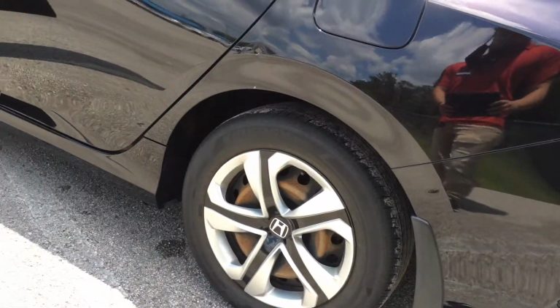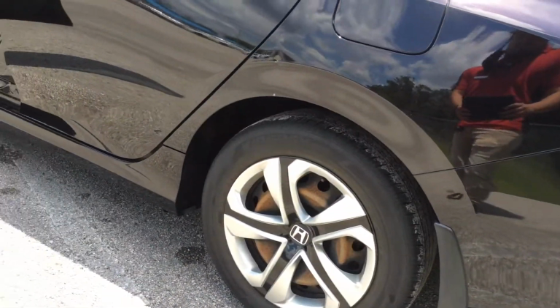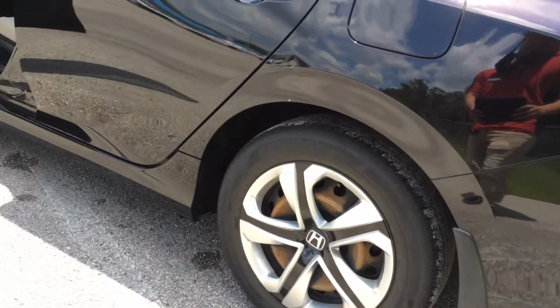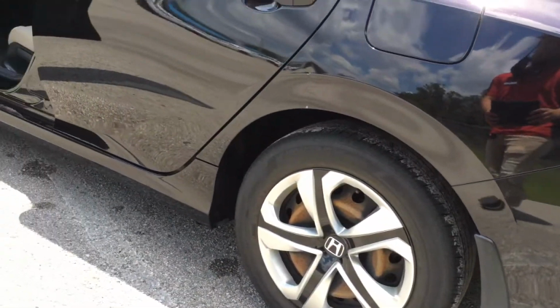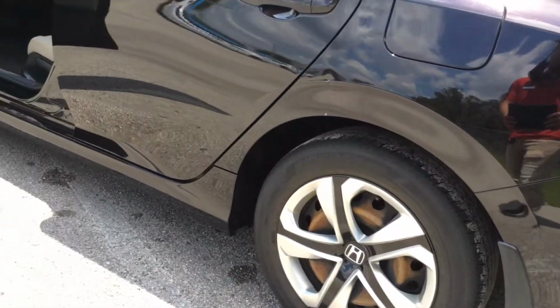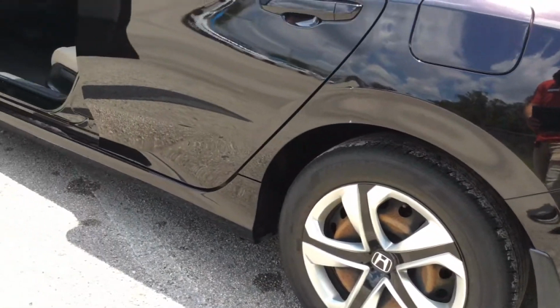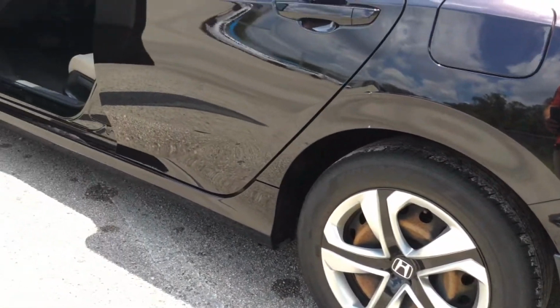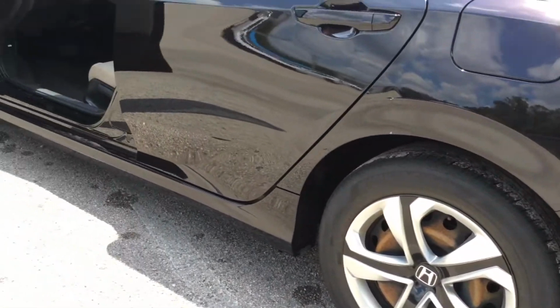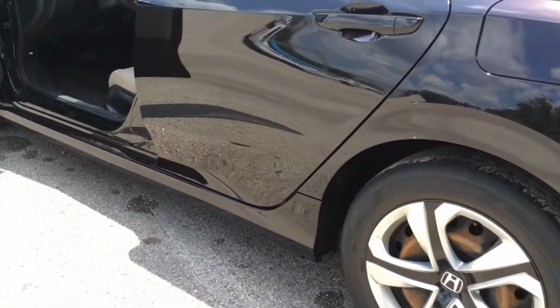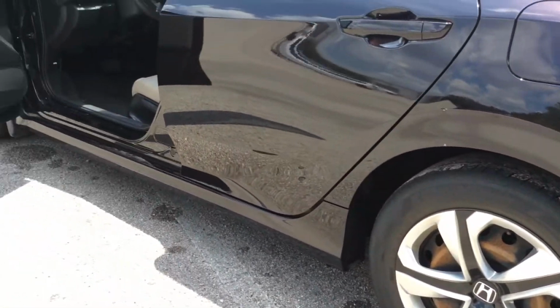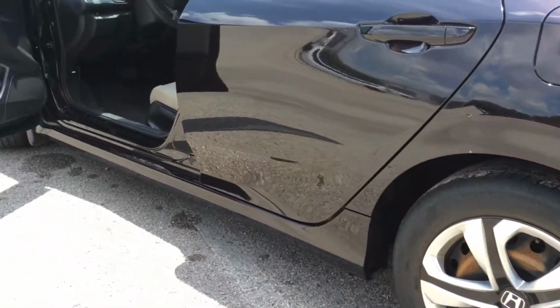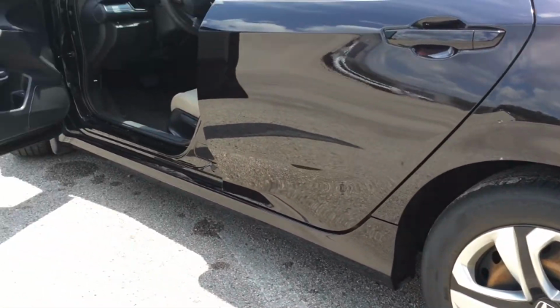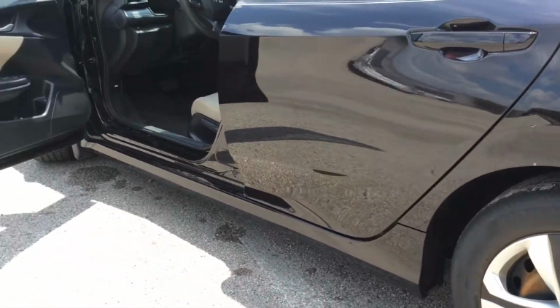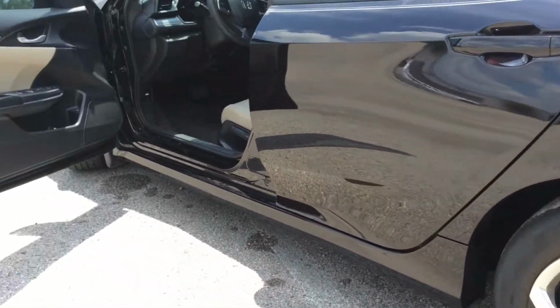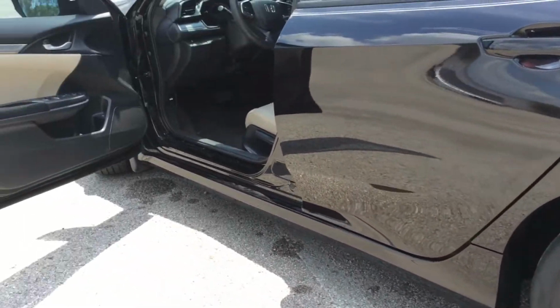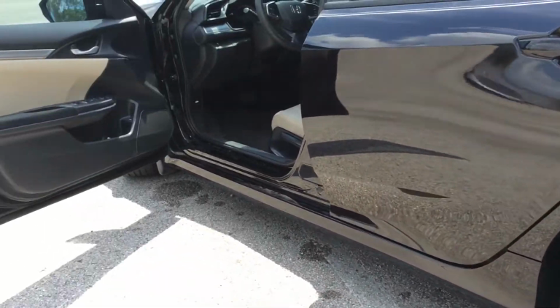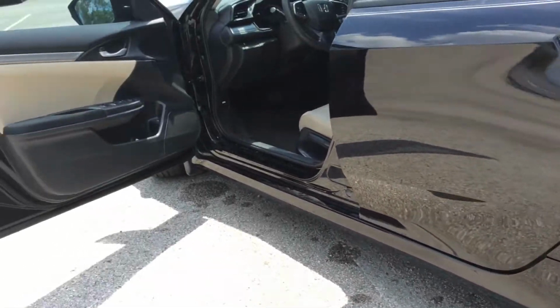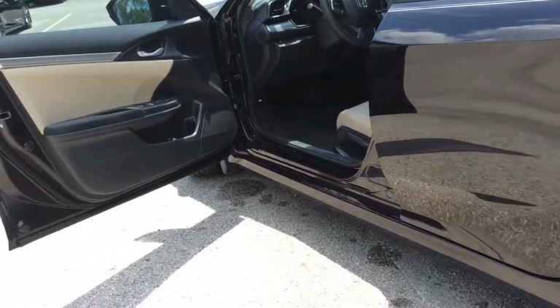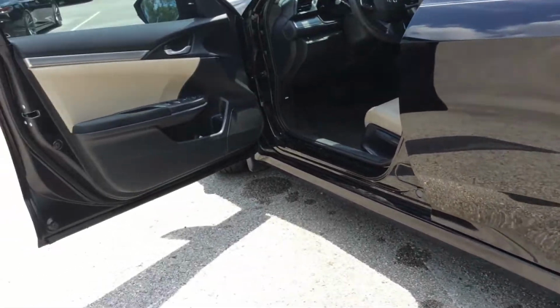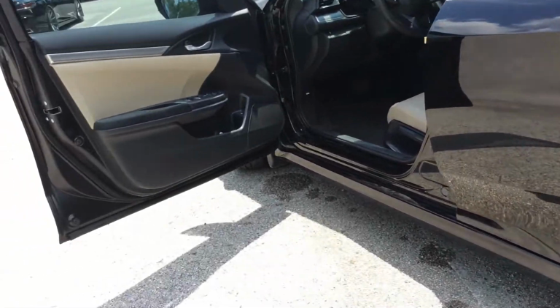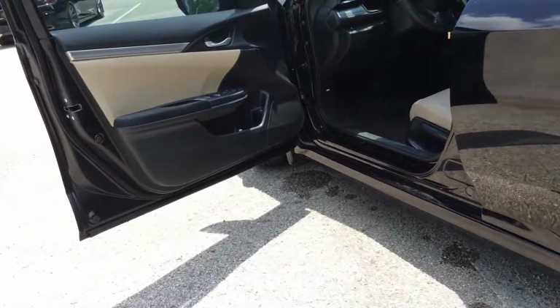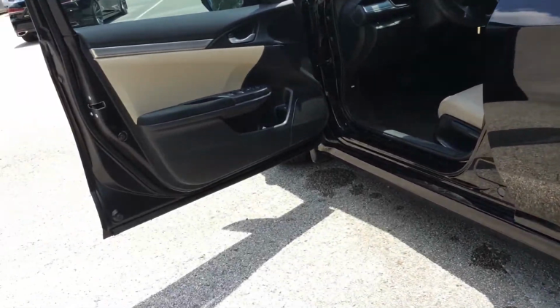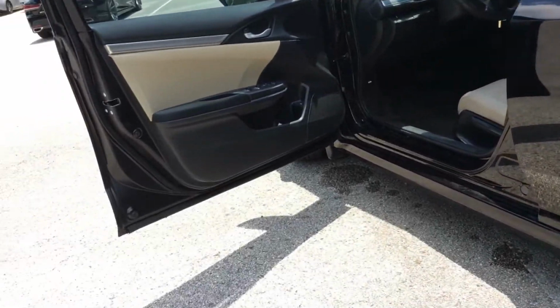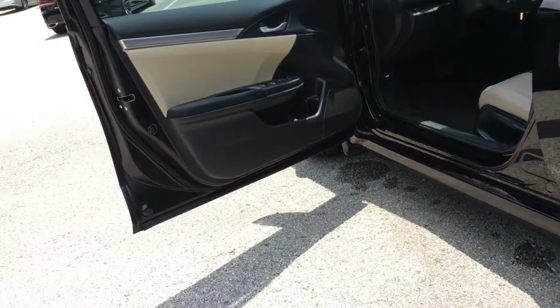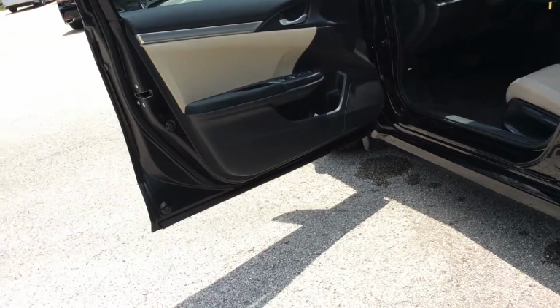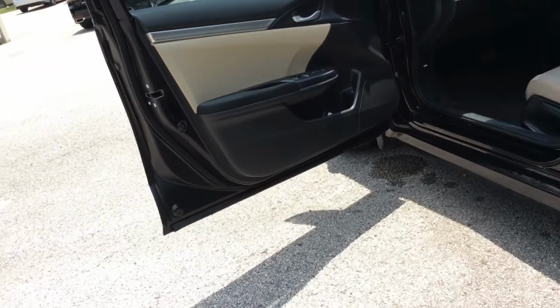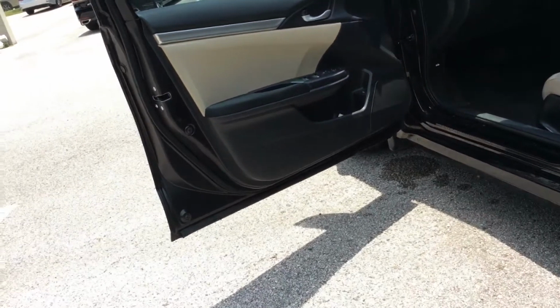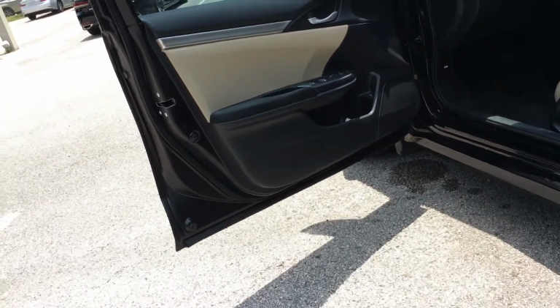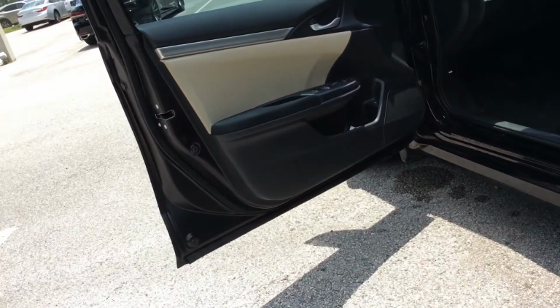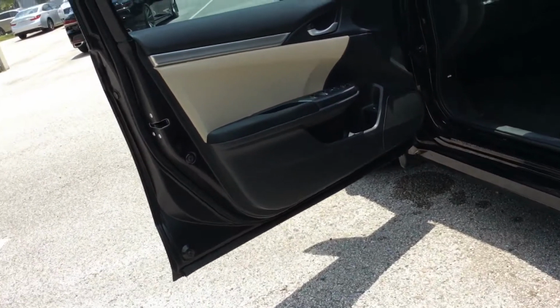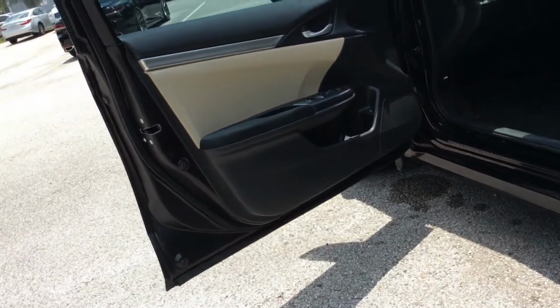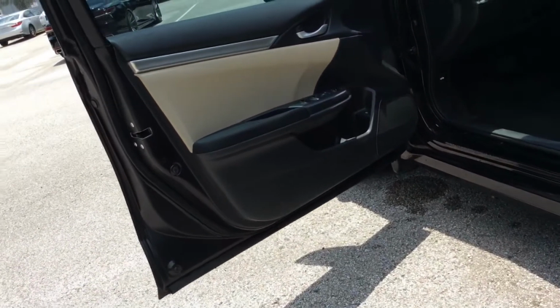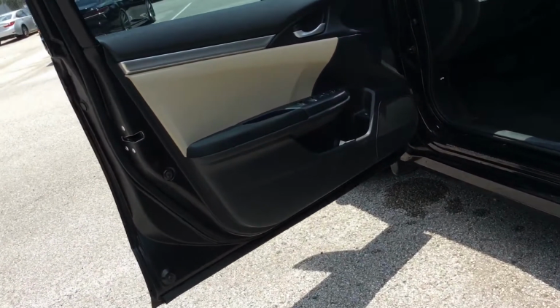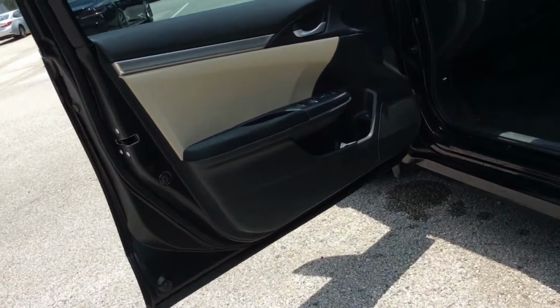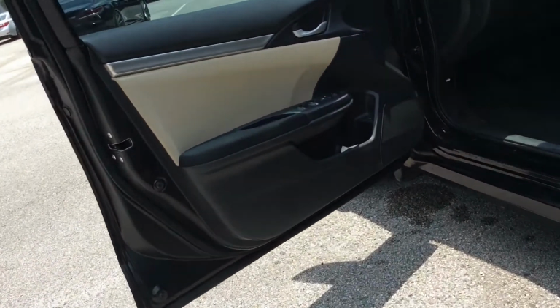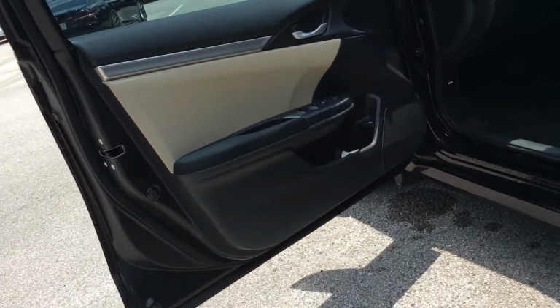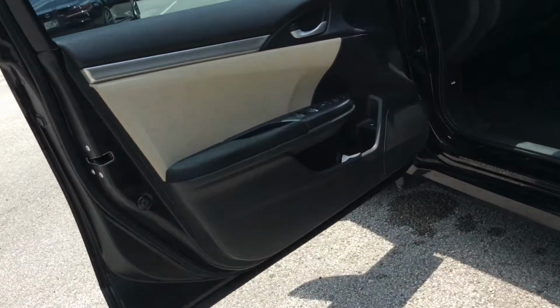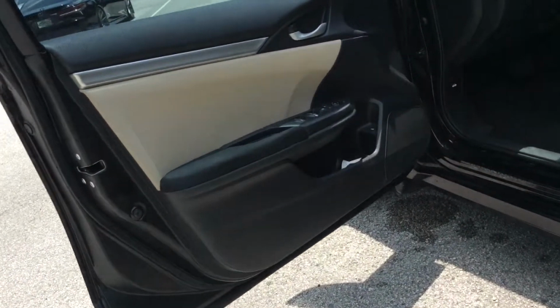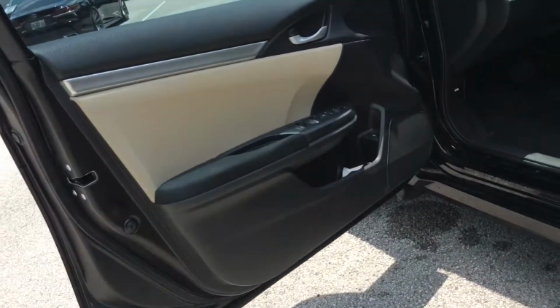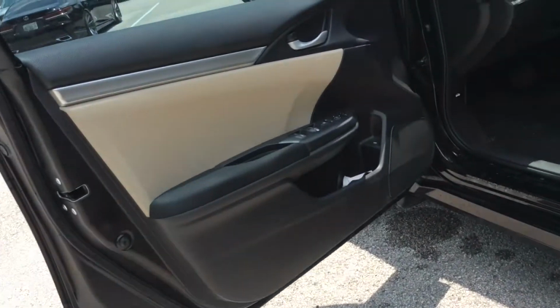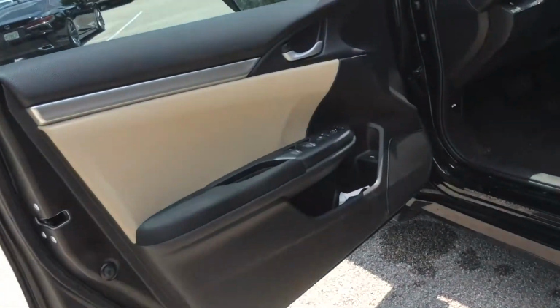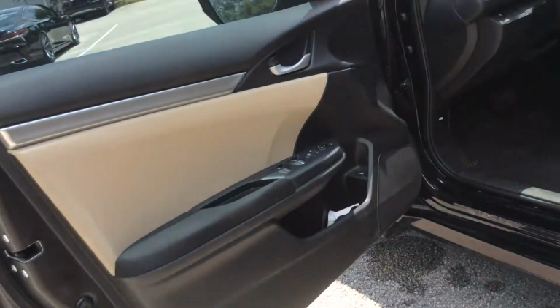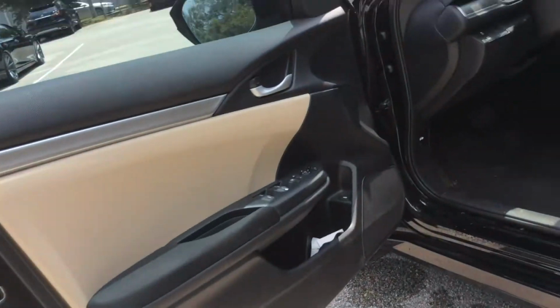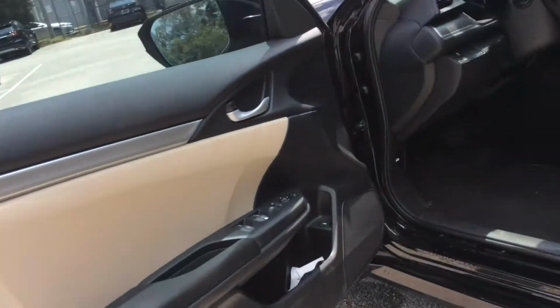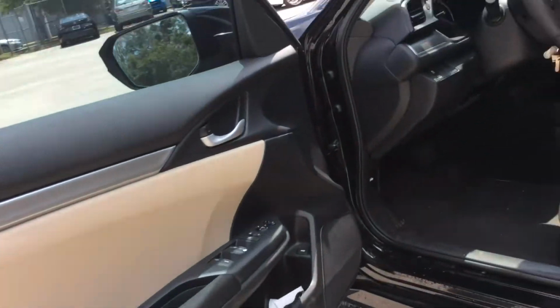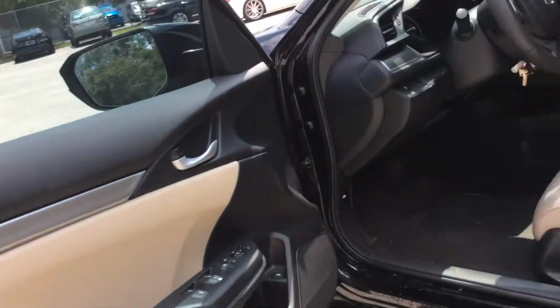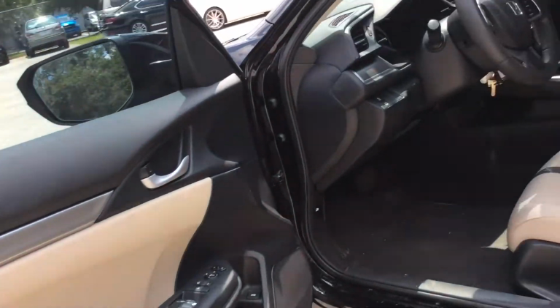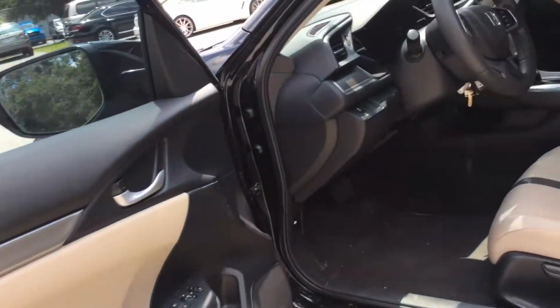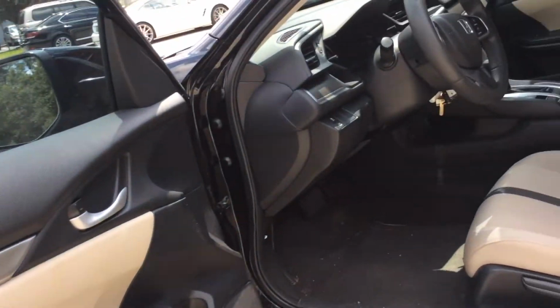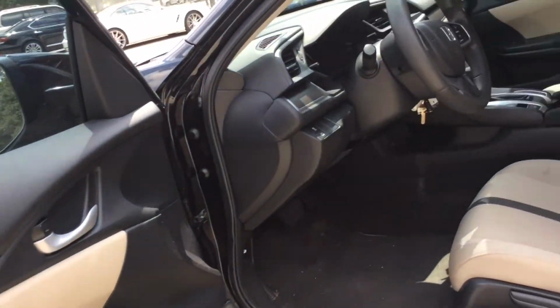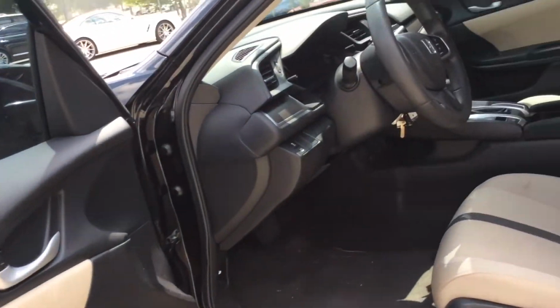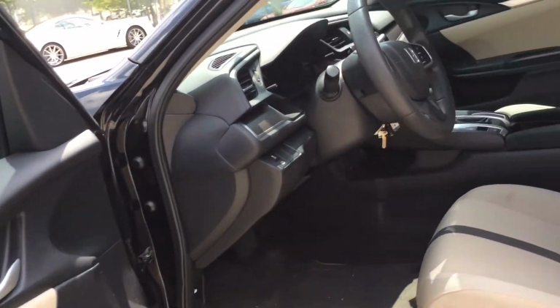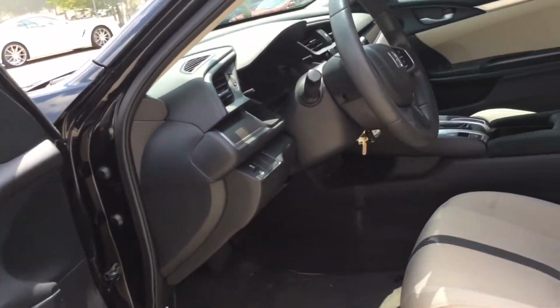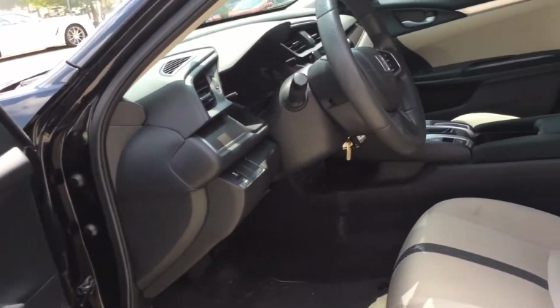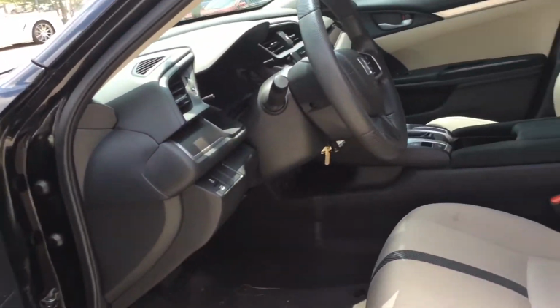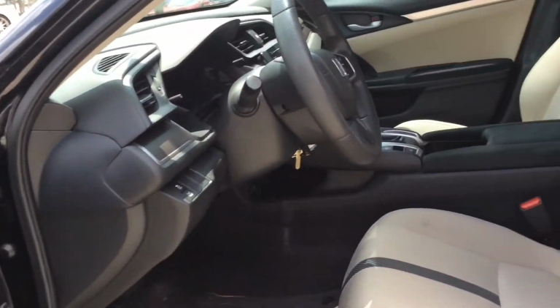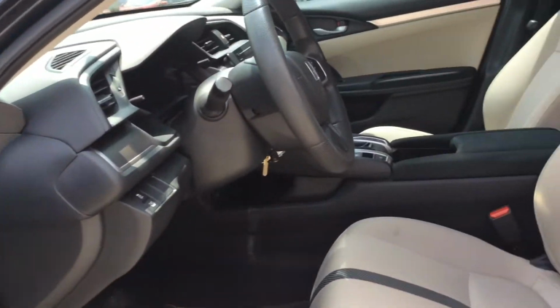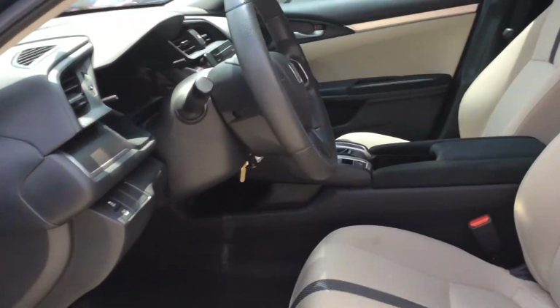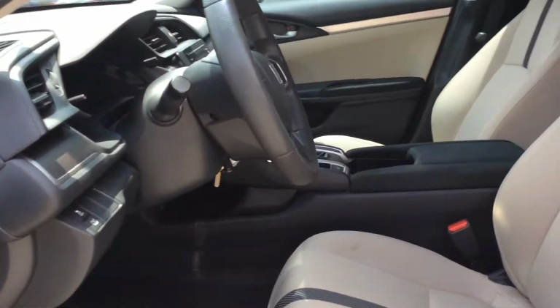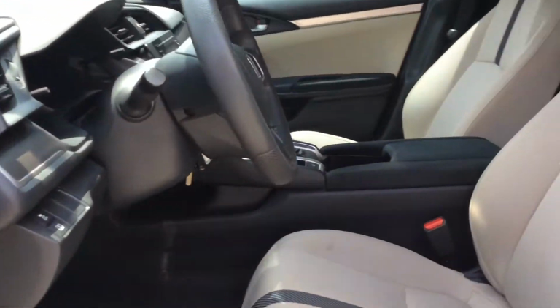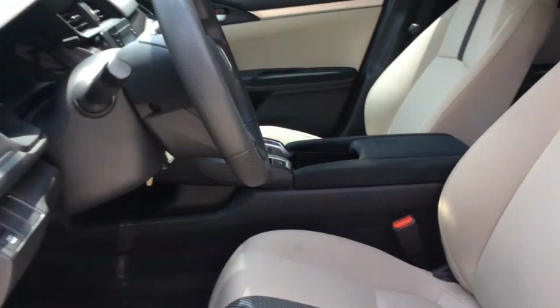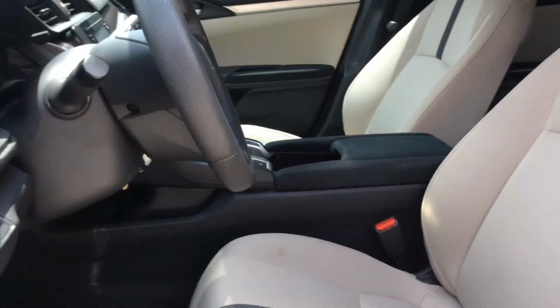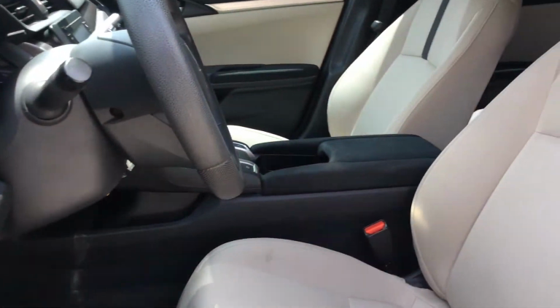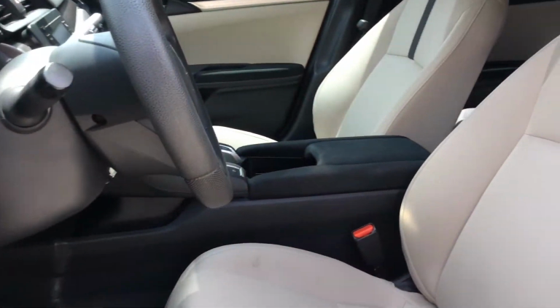power door mirrors, reclining front bucket seats, a telescoping steering wheel, and it's priced to sell at only $16,980.